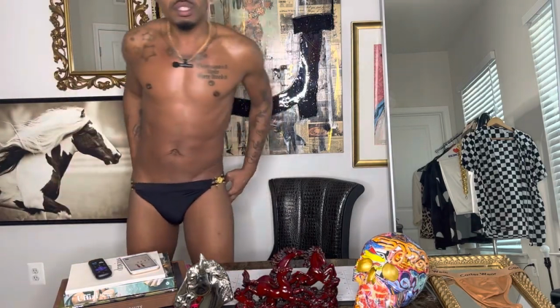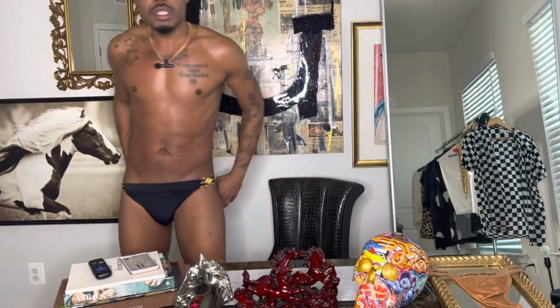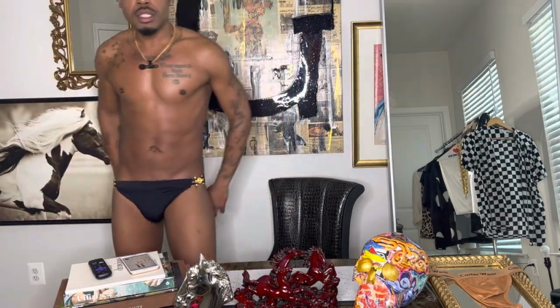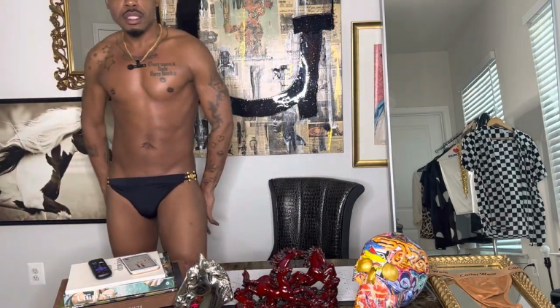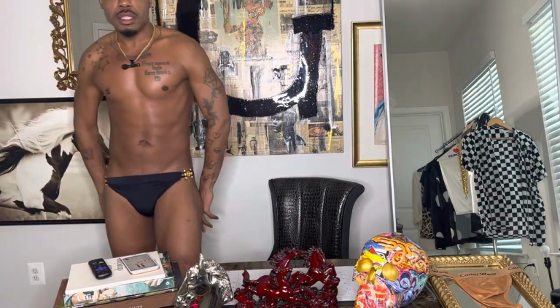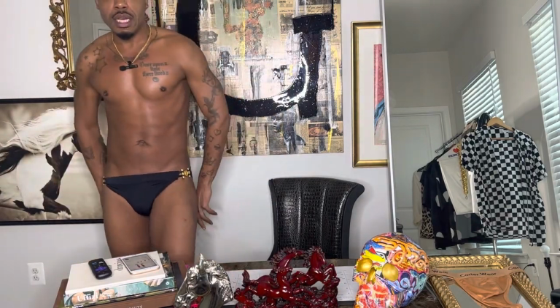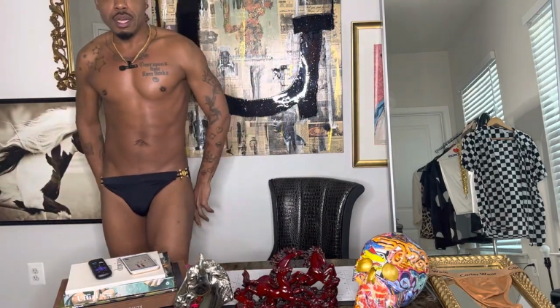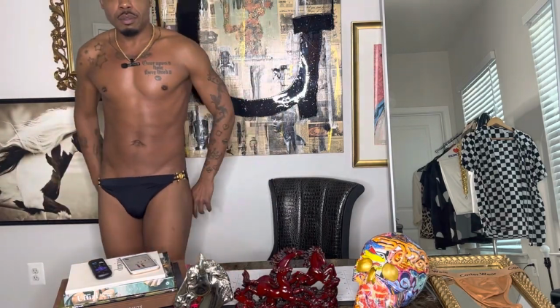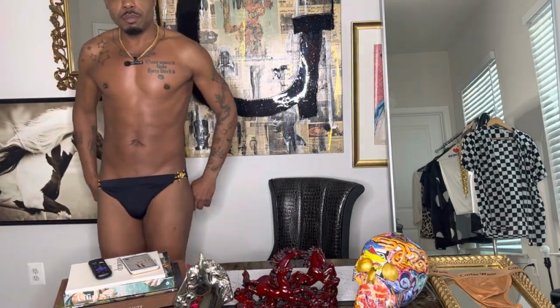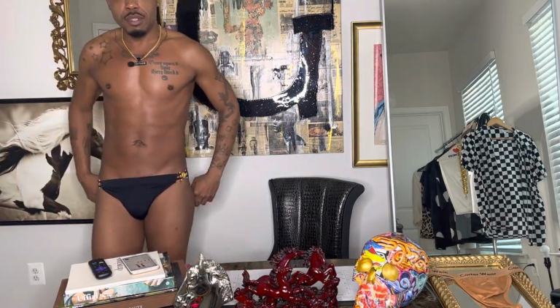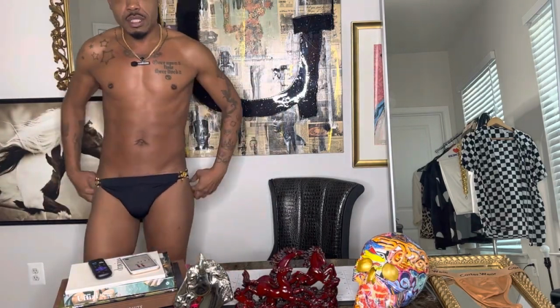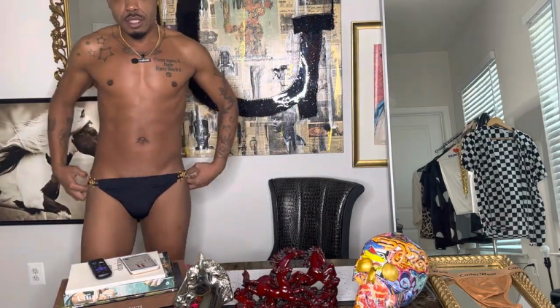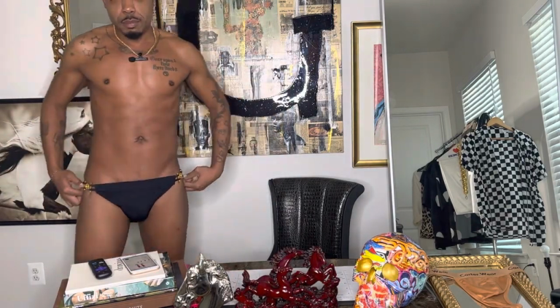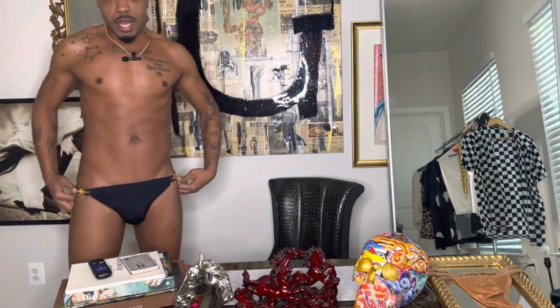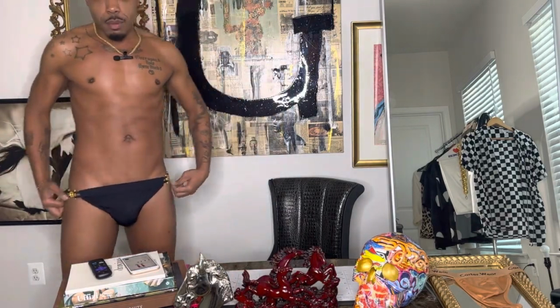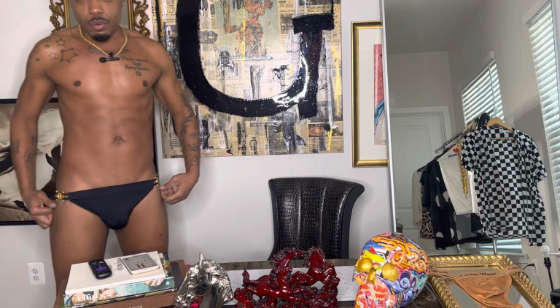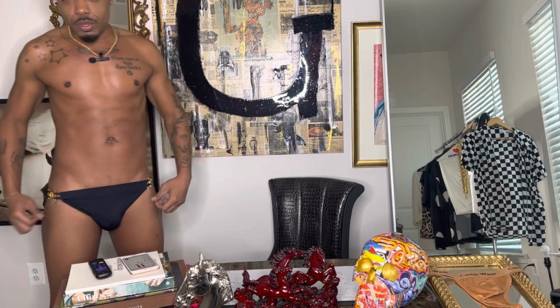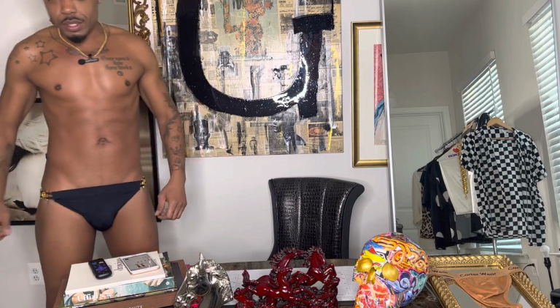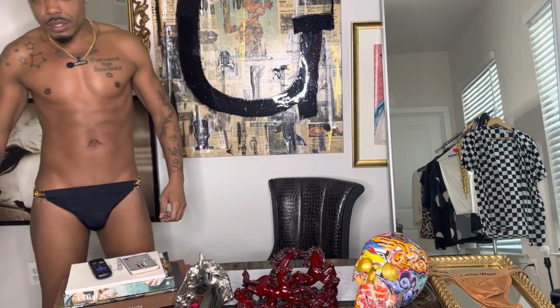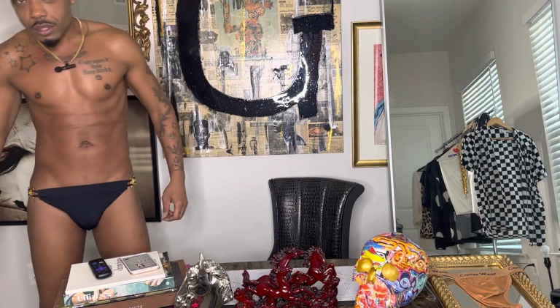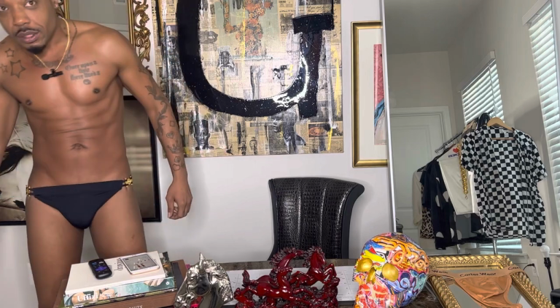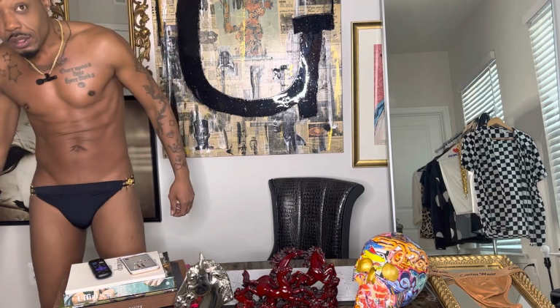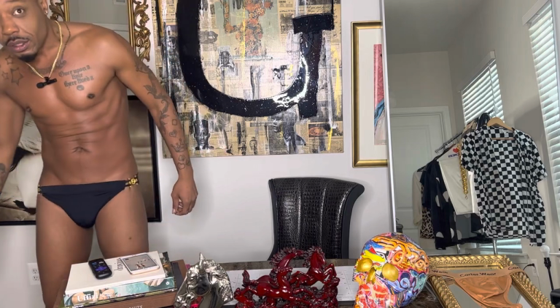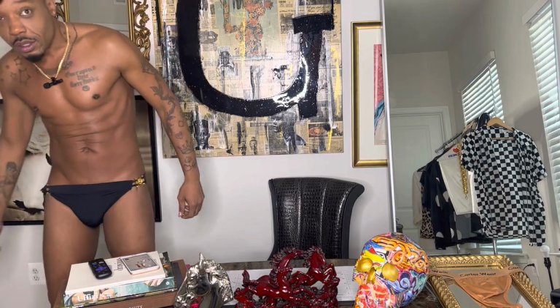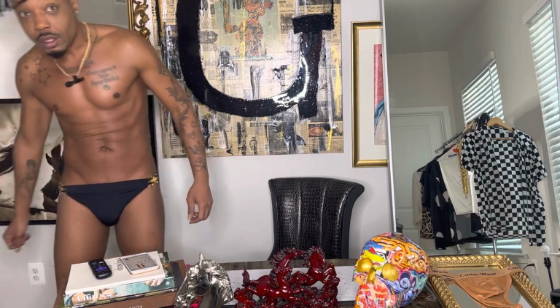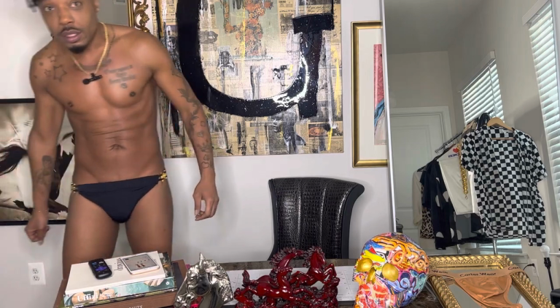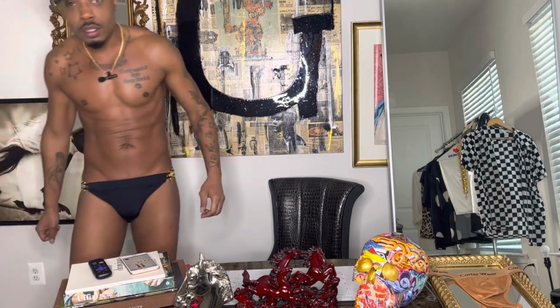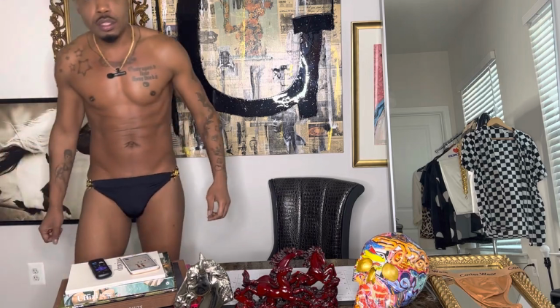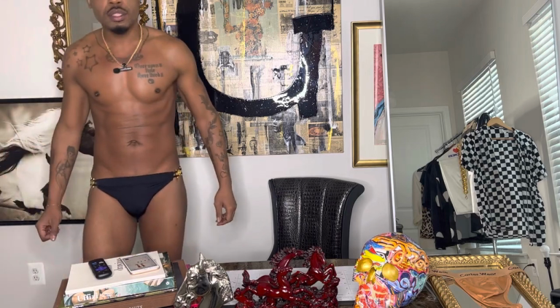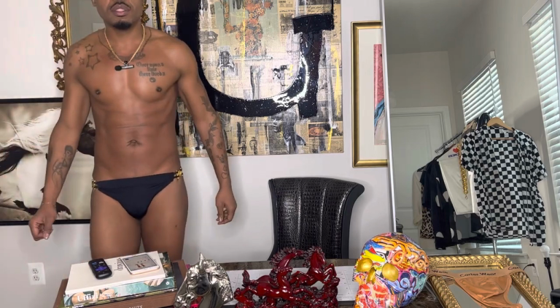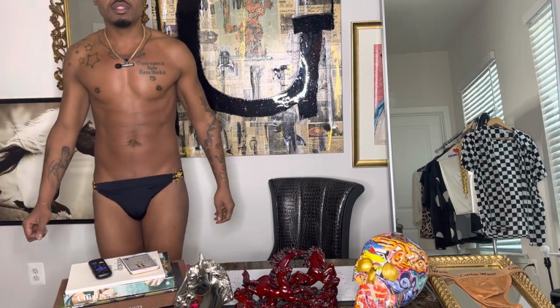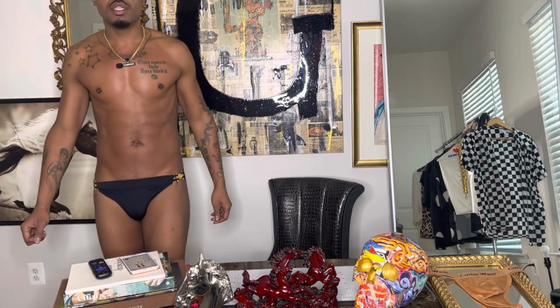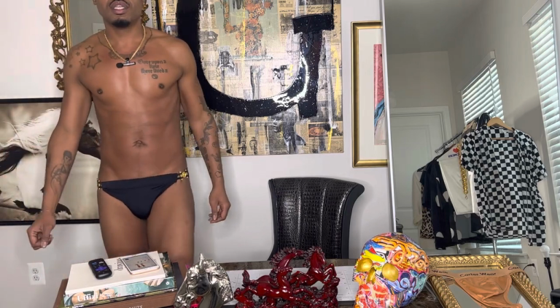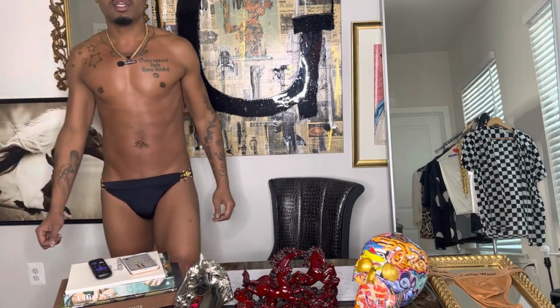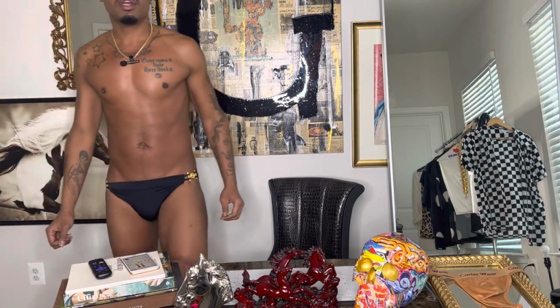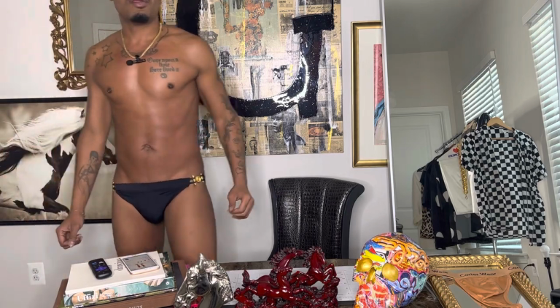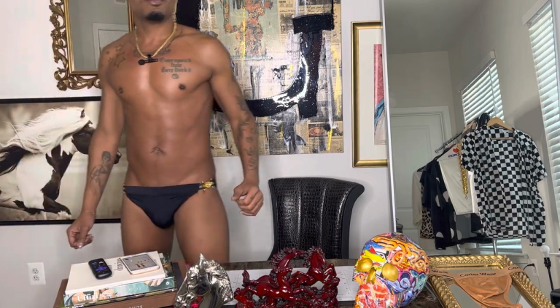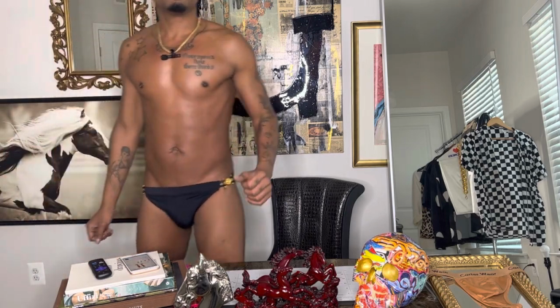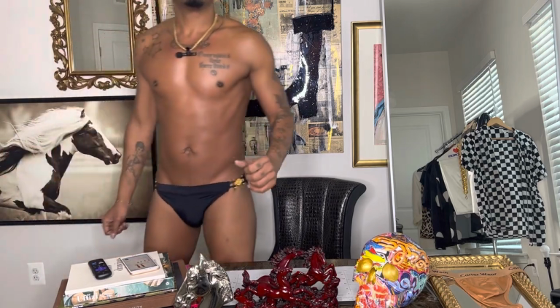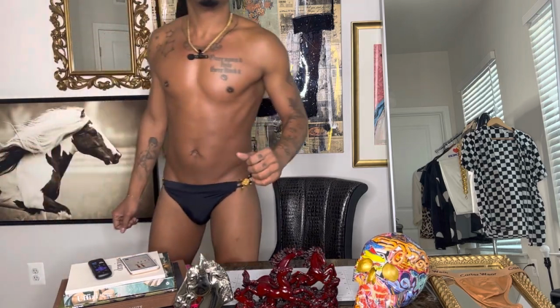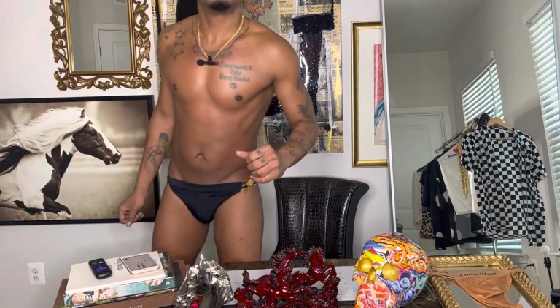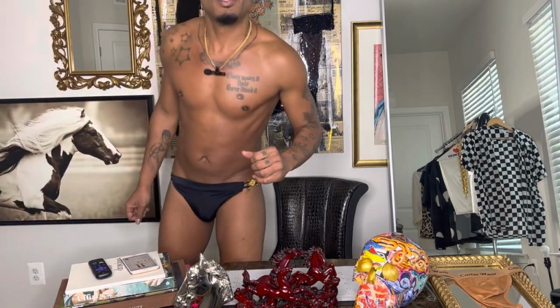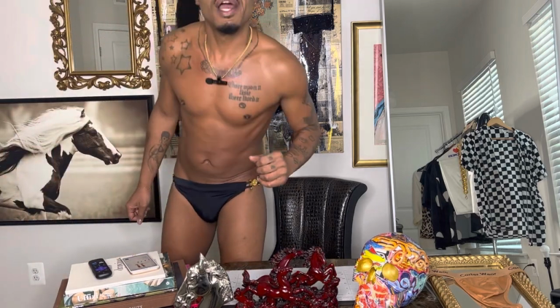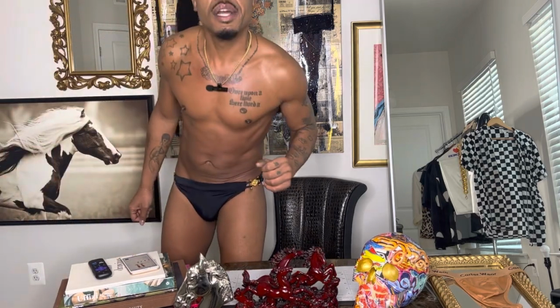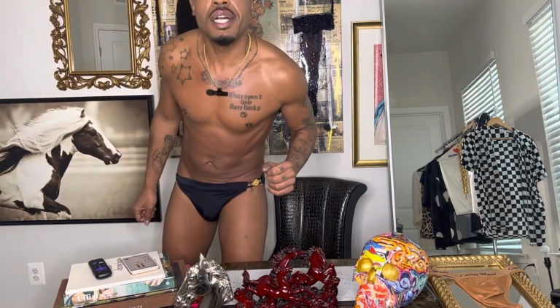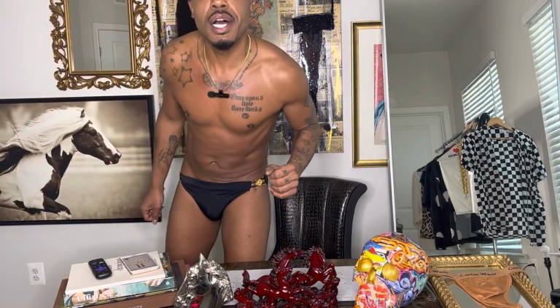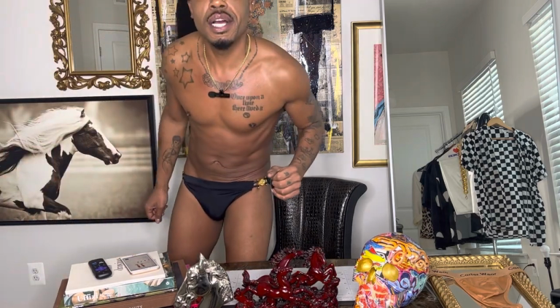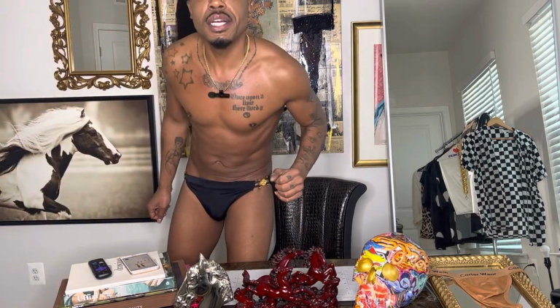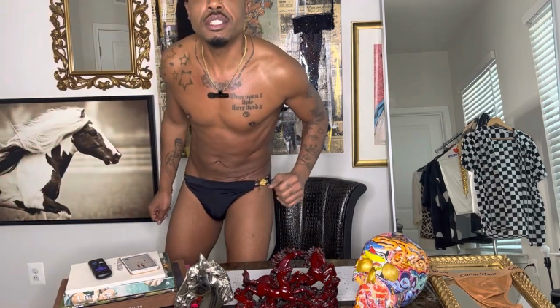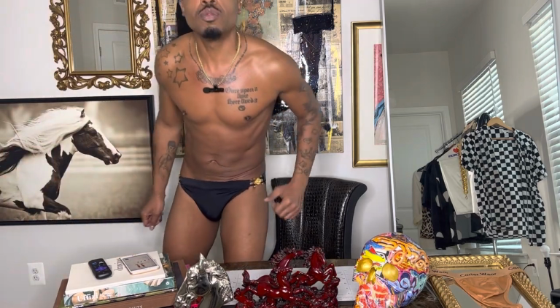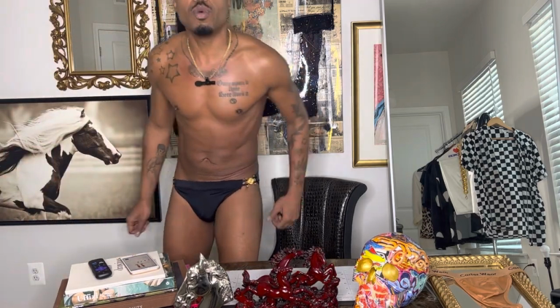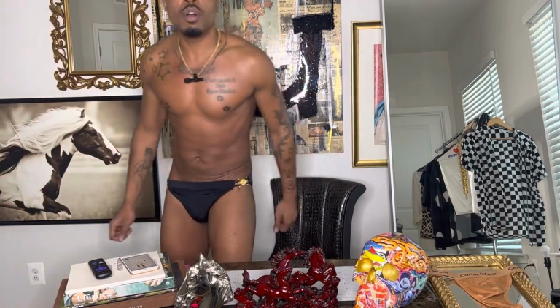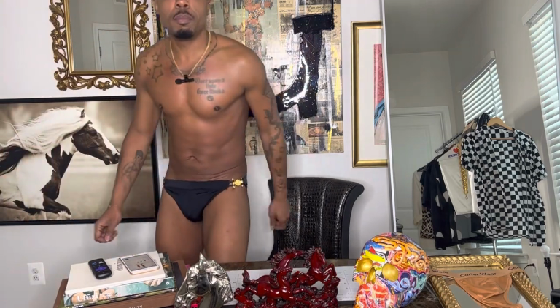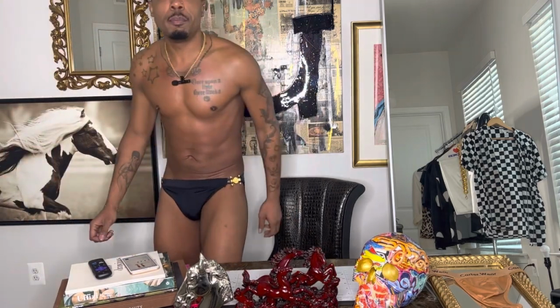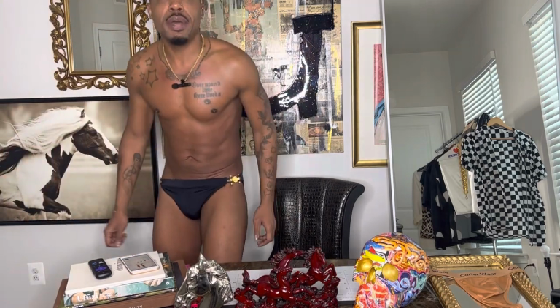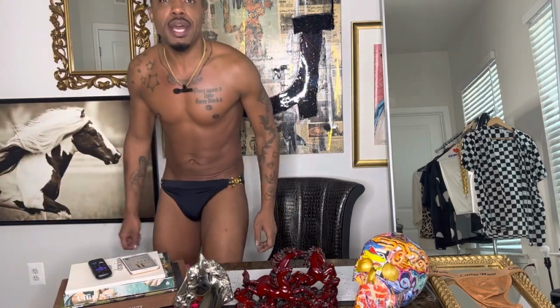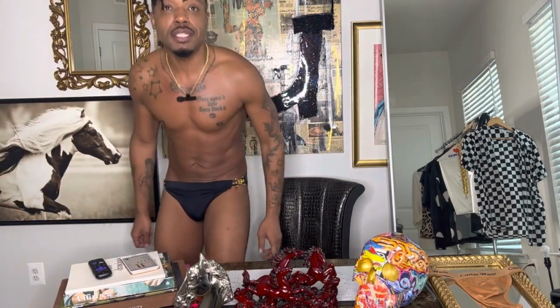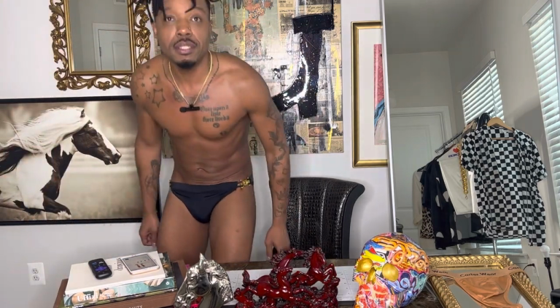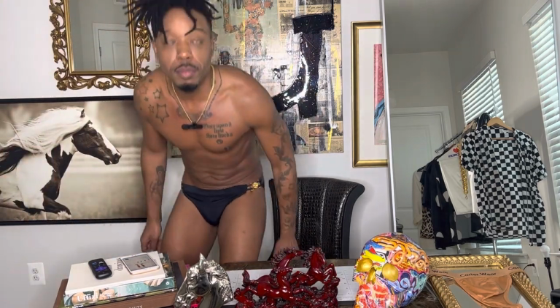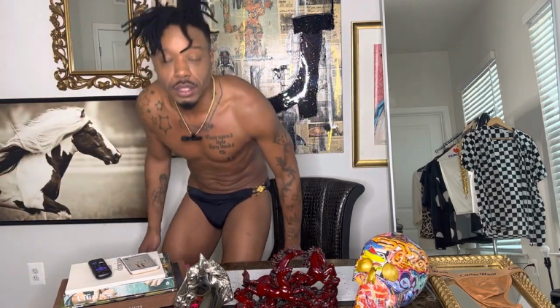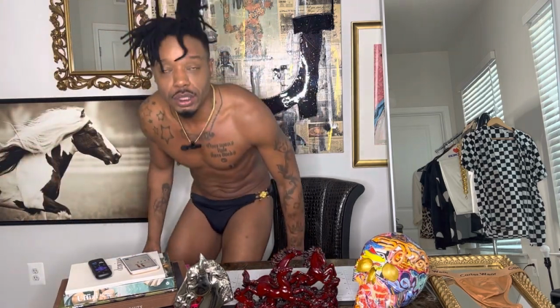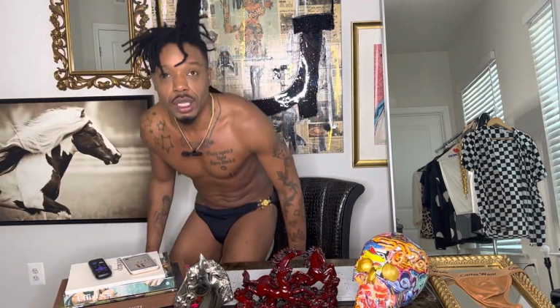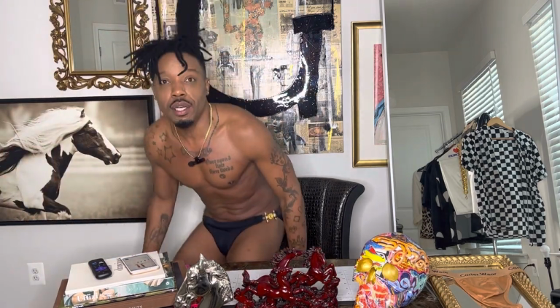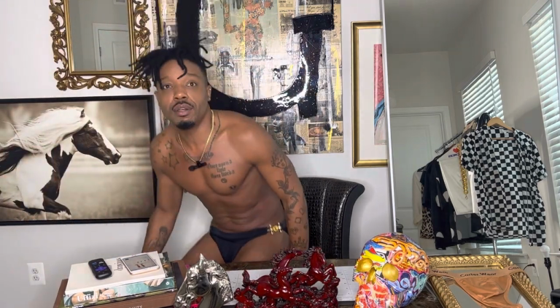Check these out, these bad boys. Hey, you guys, welcome back to my channel.